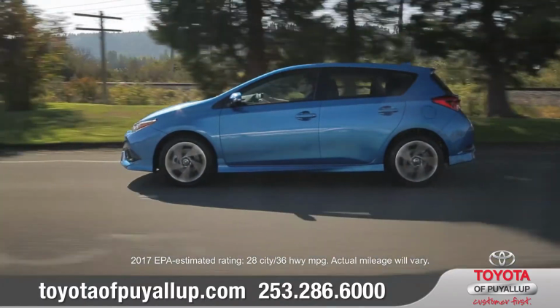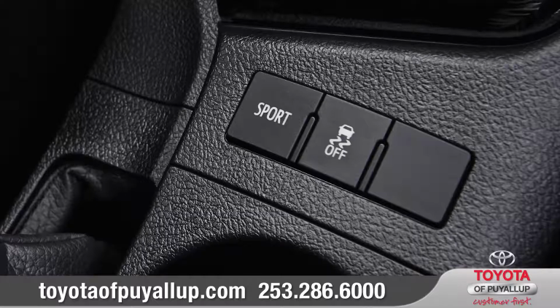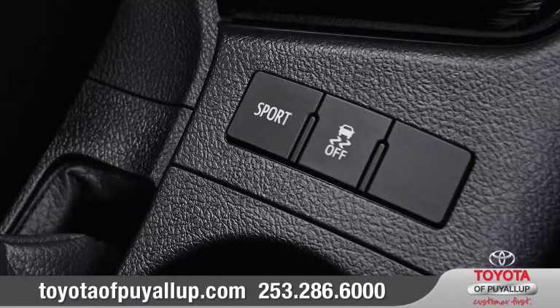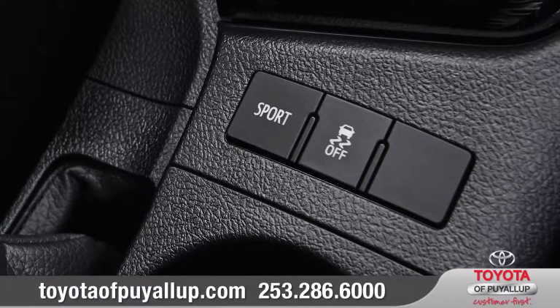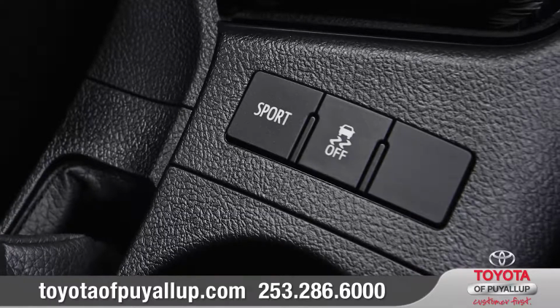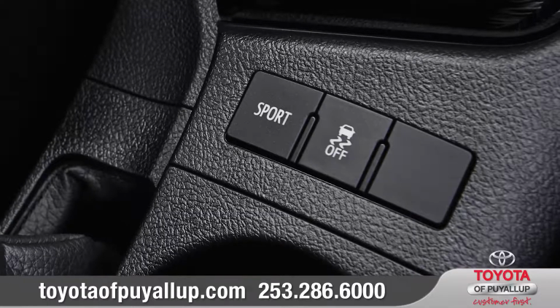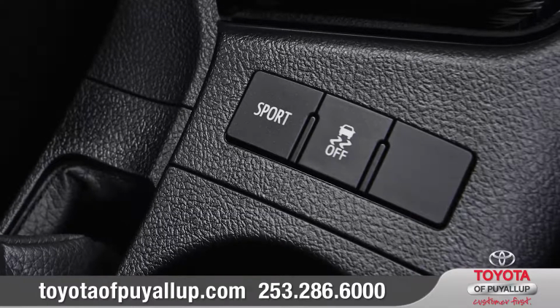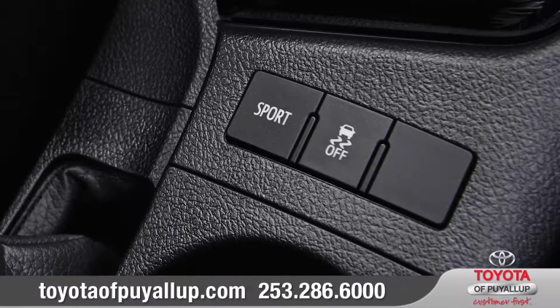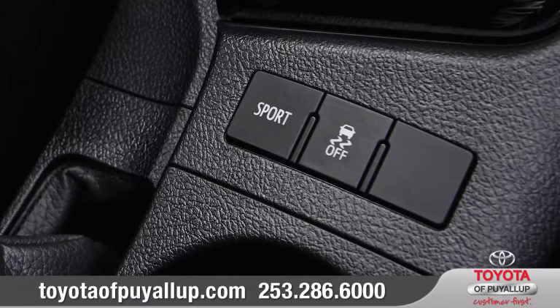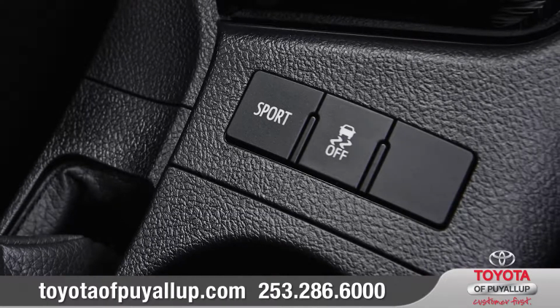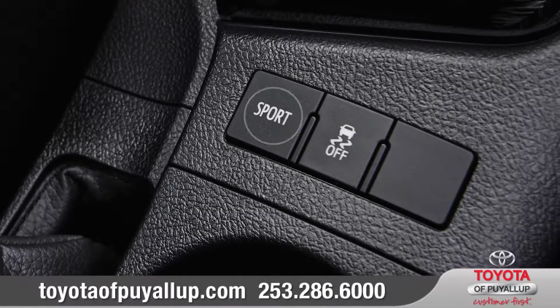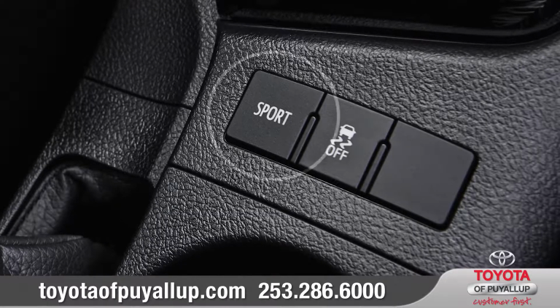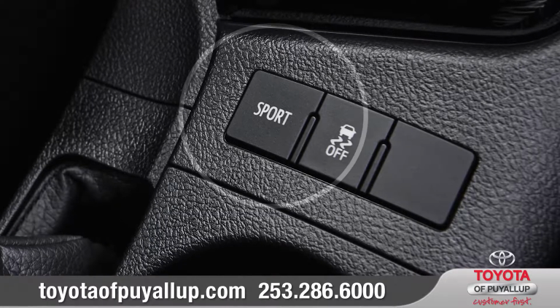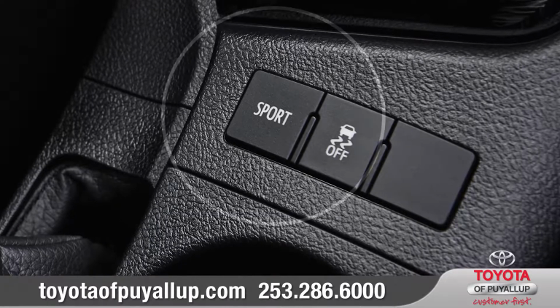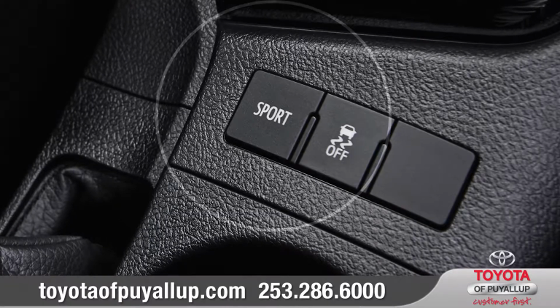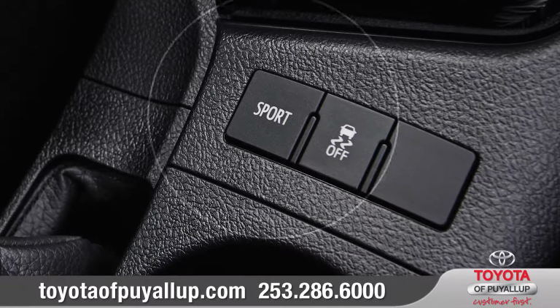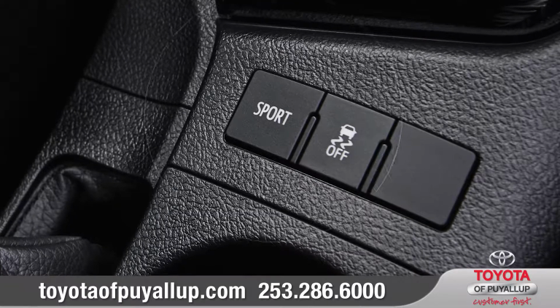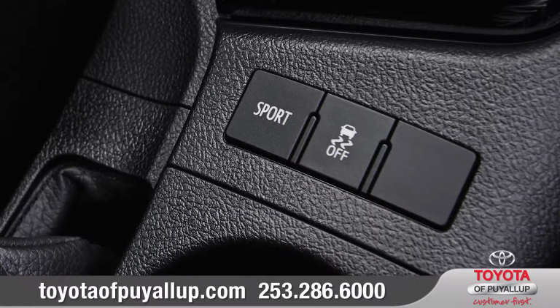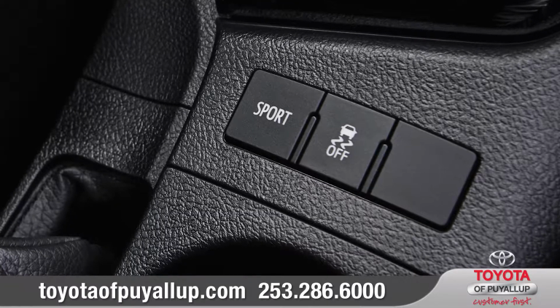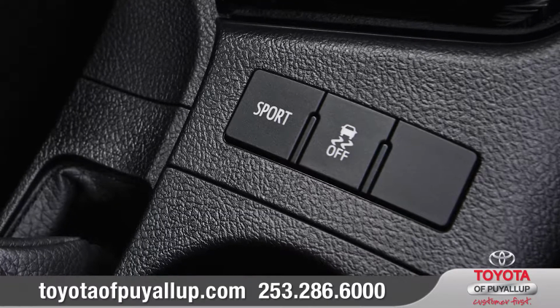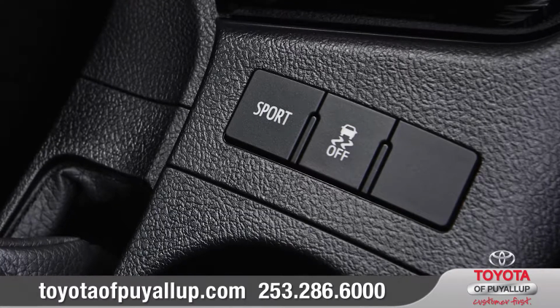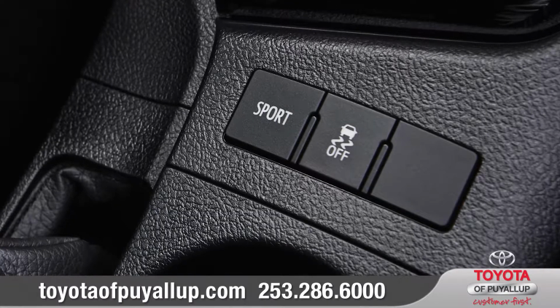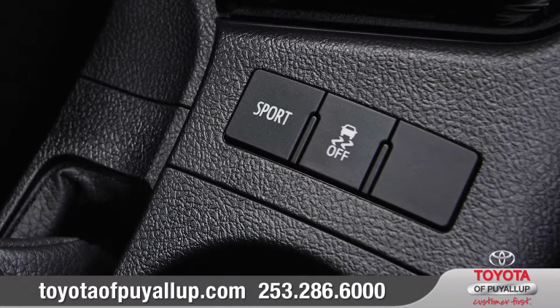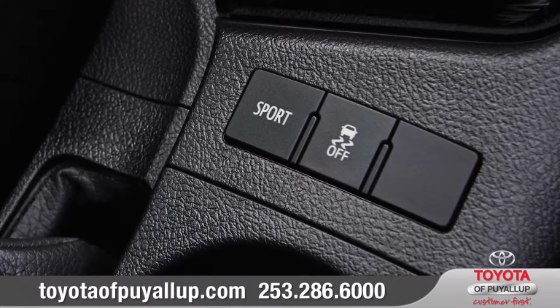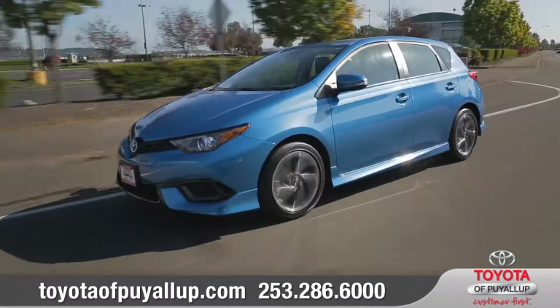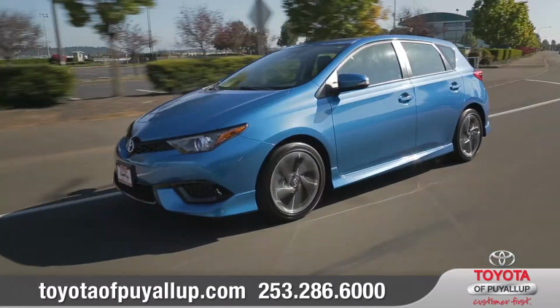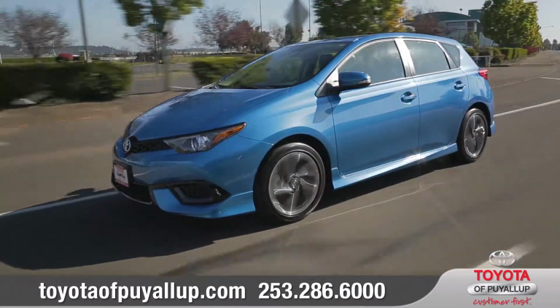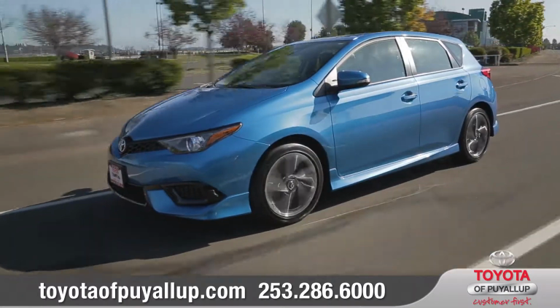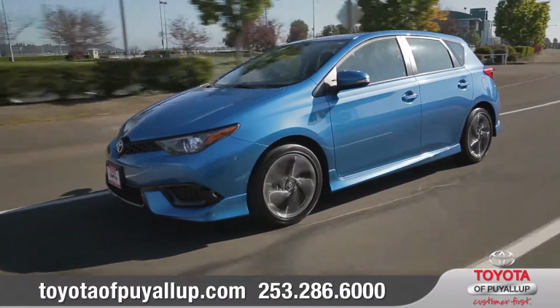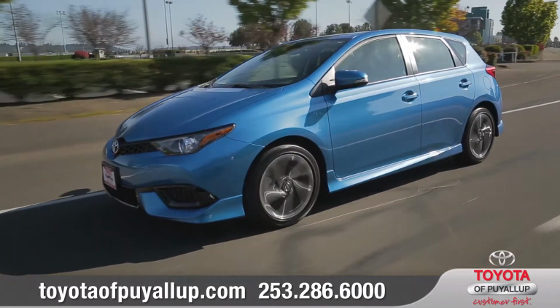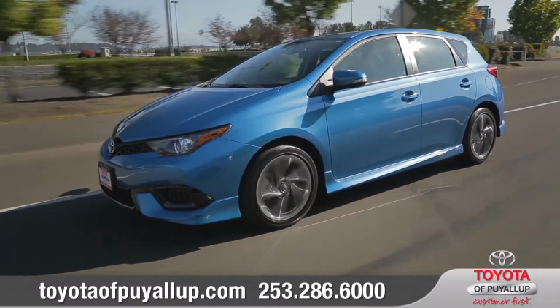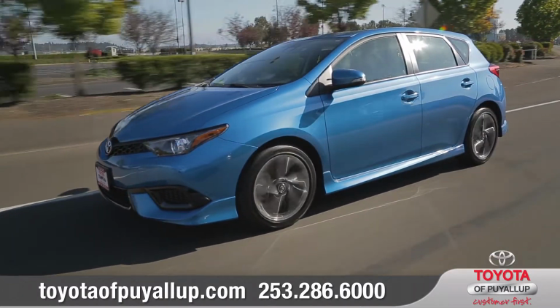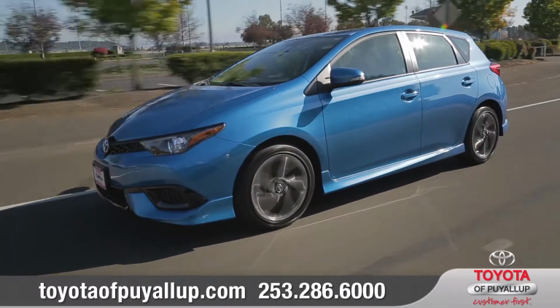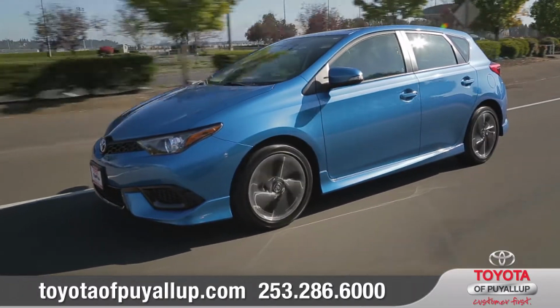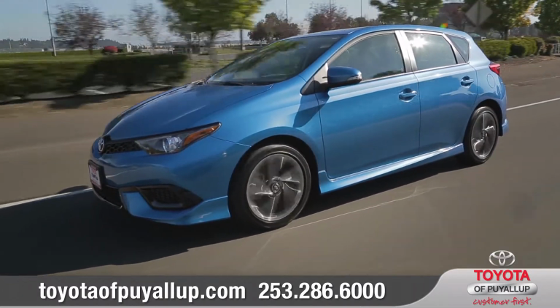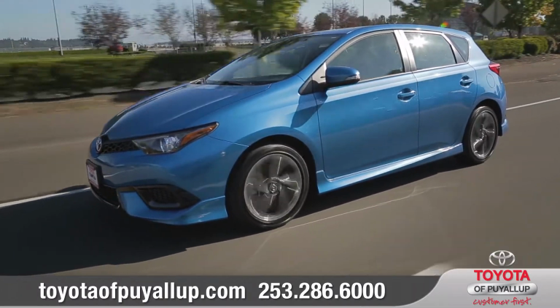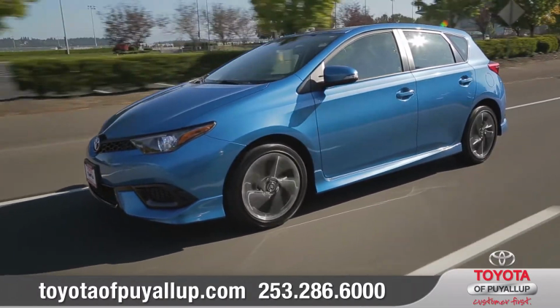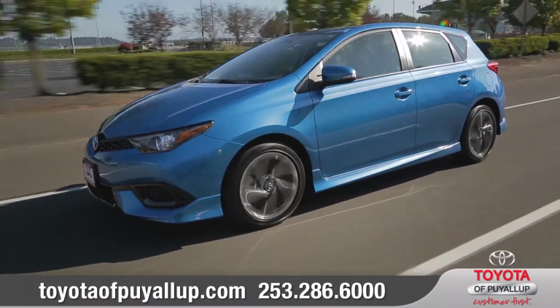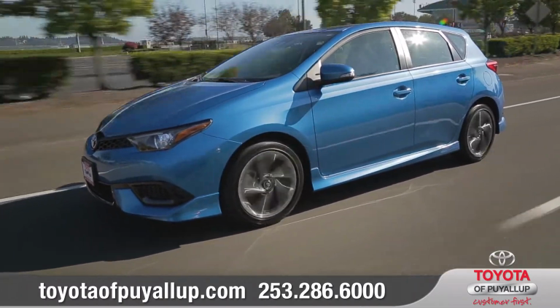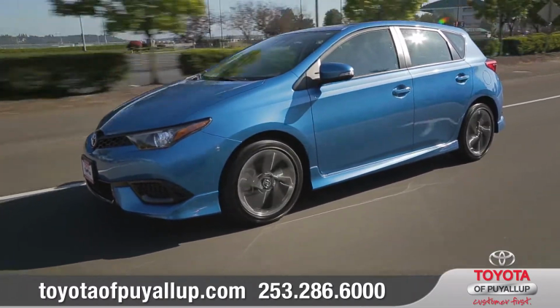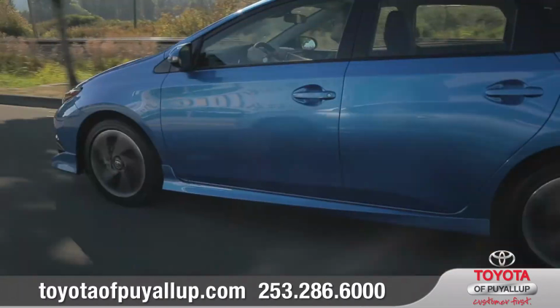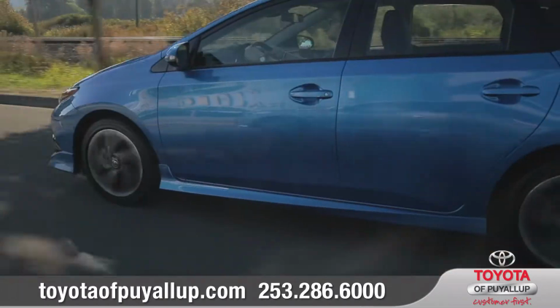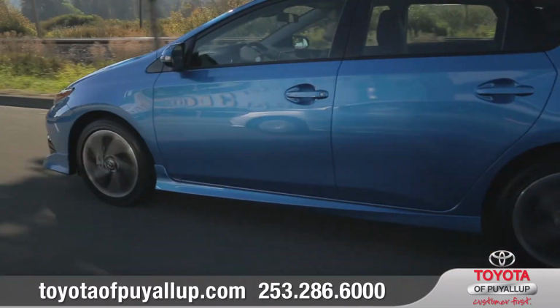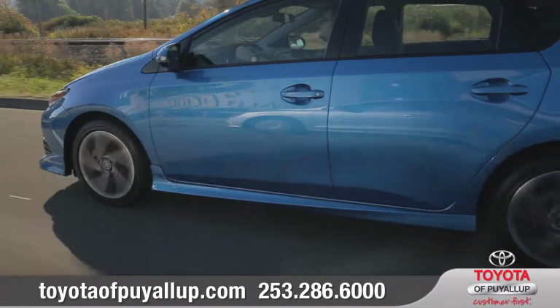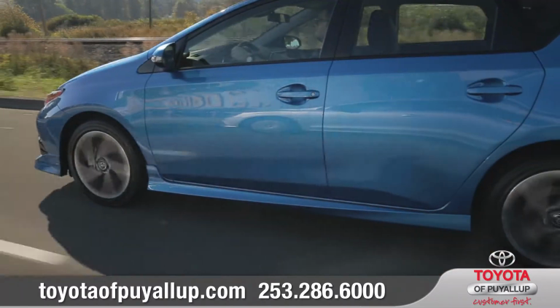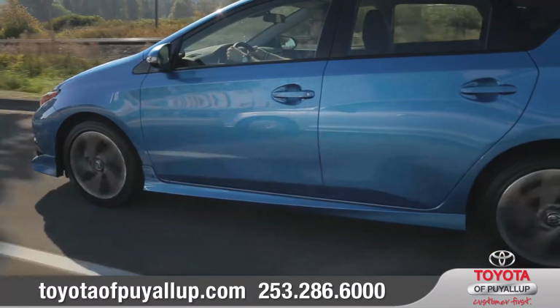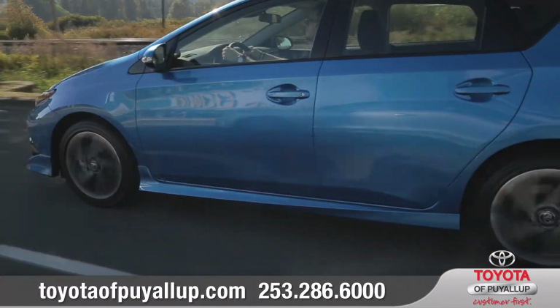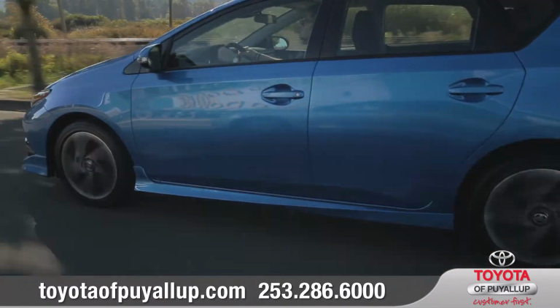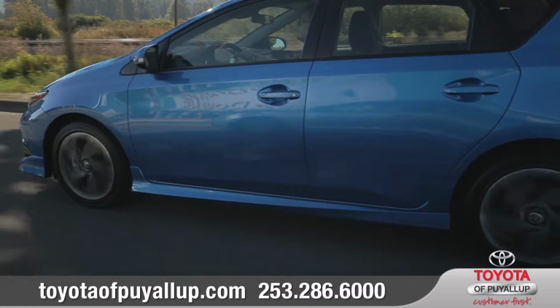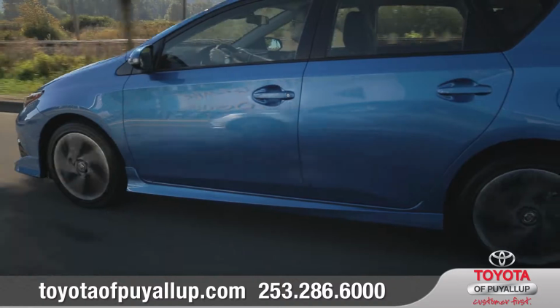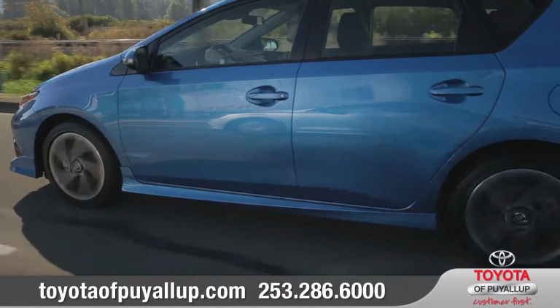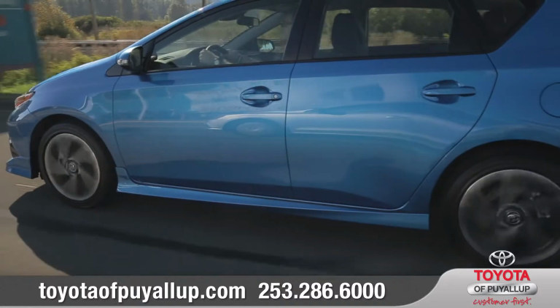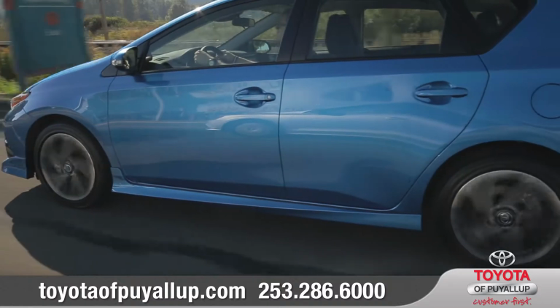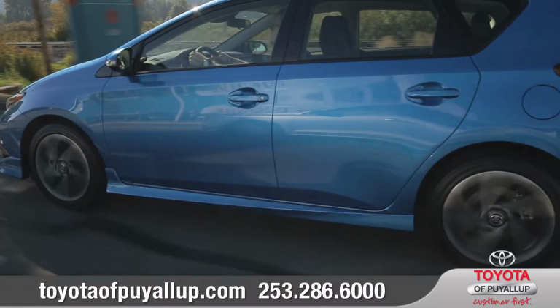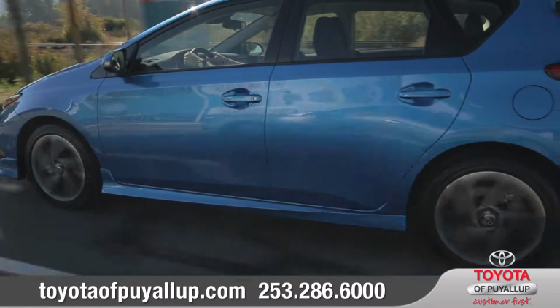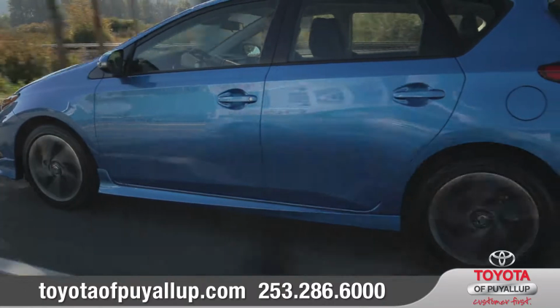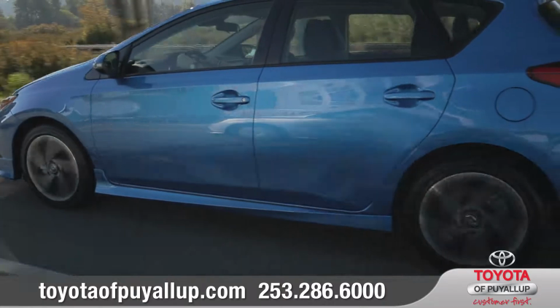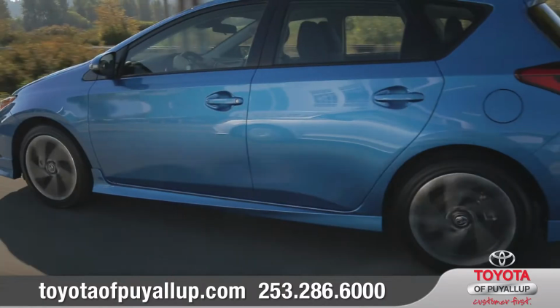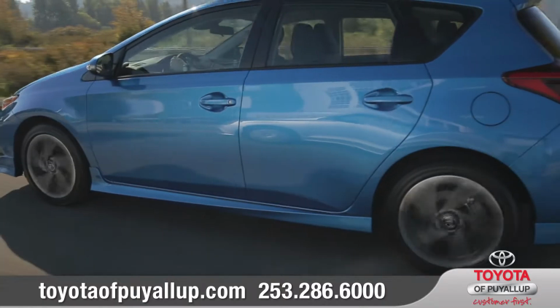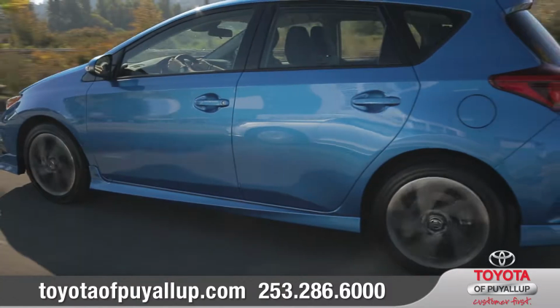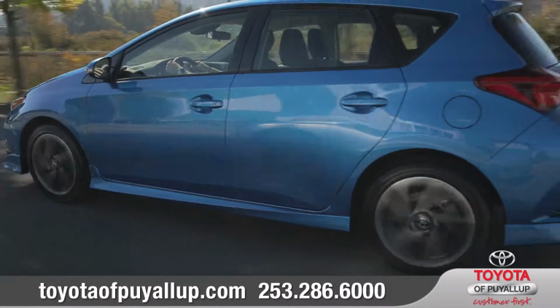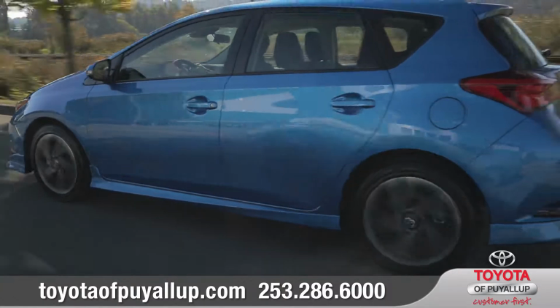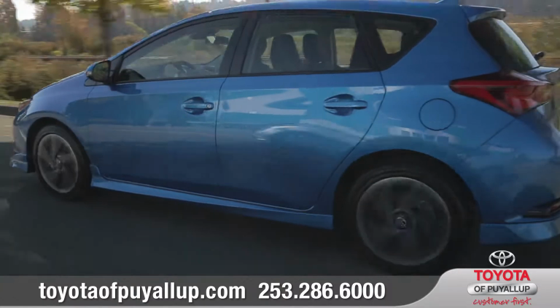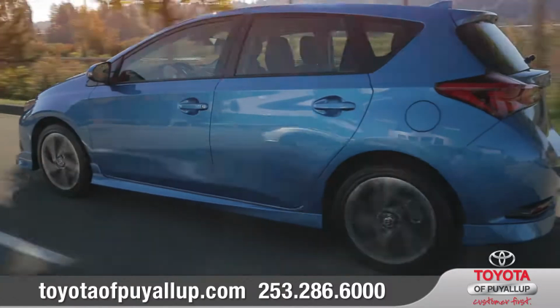The available sport mode button unleashes Corolla IM's athletic side, adjusting power and giving you quicker throttle response.